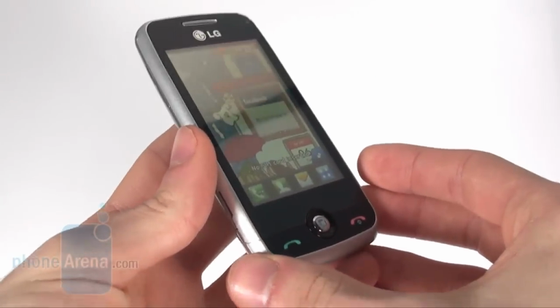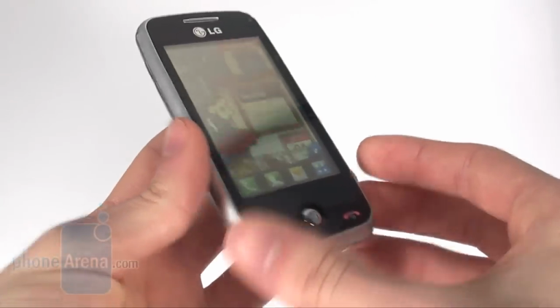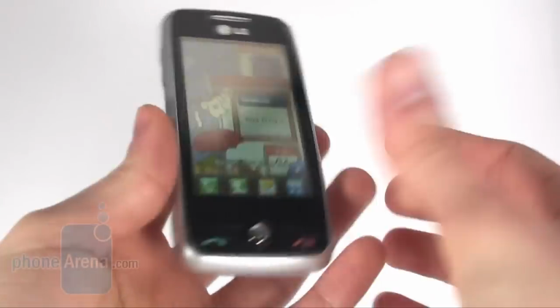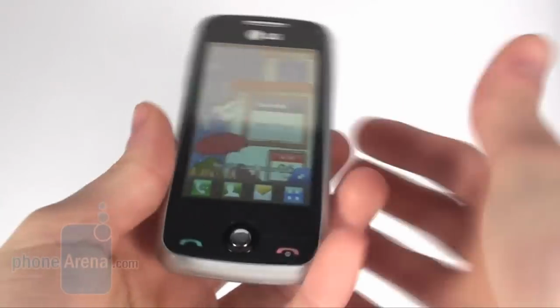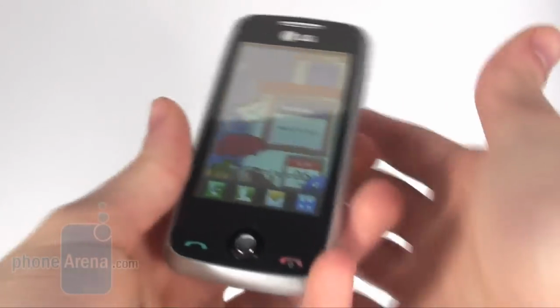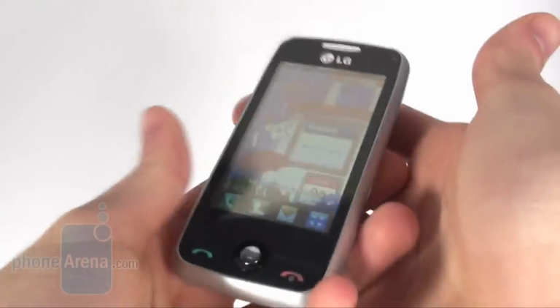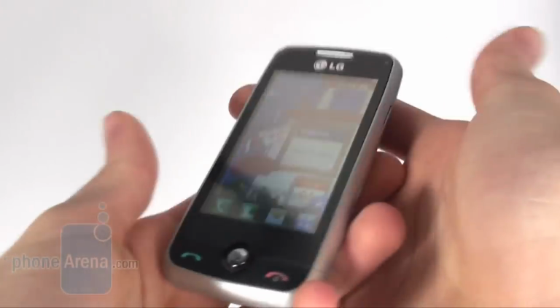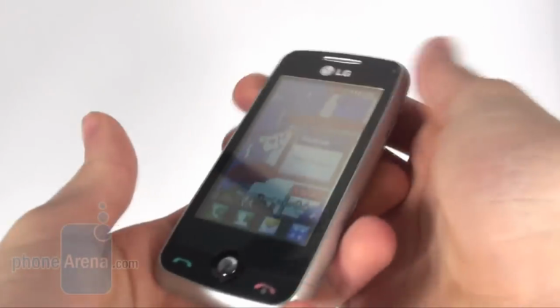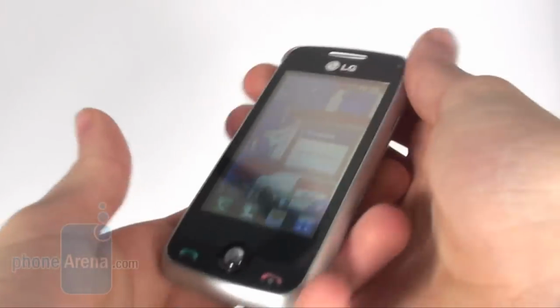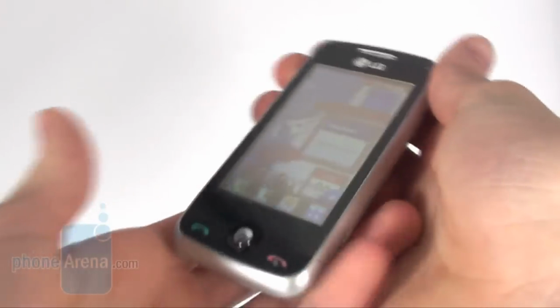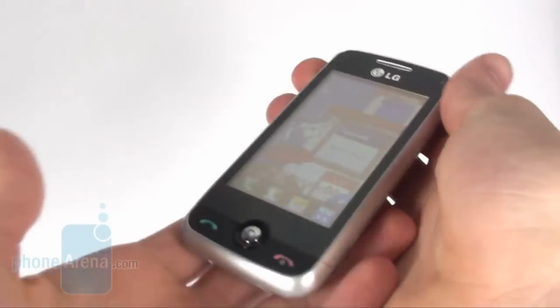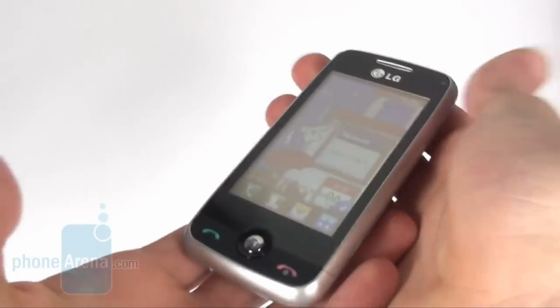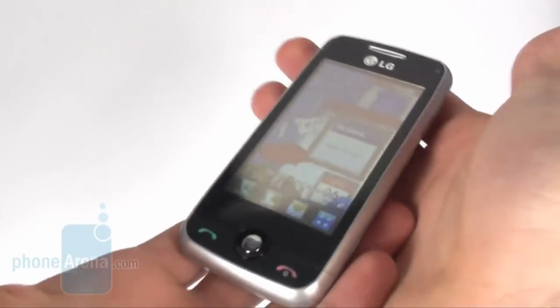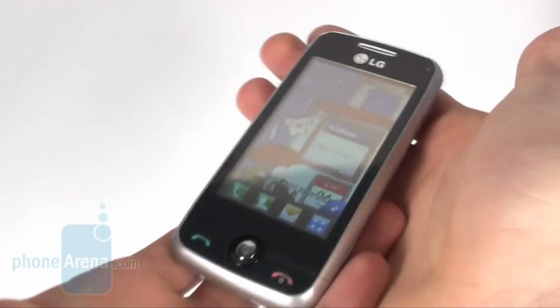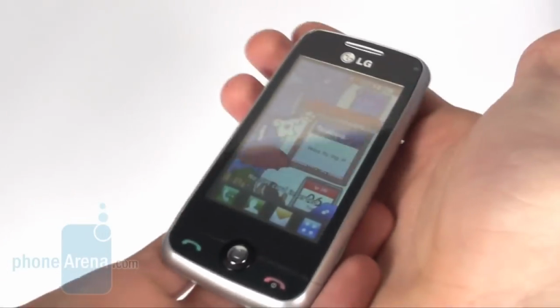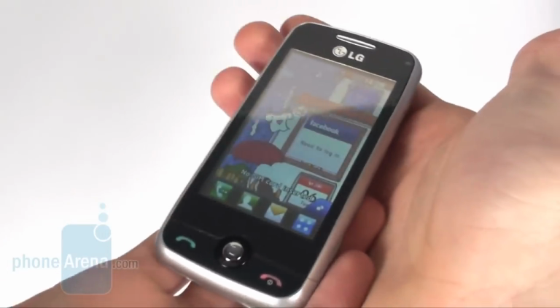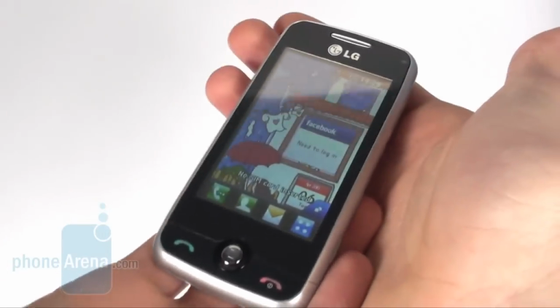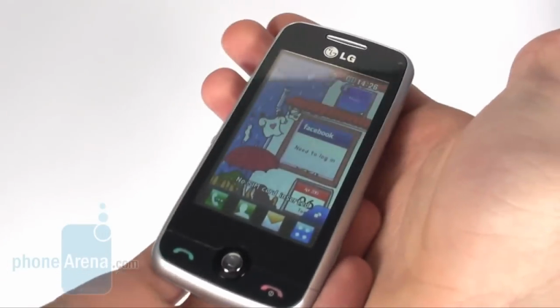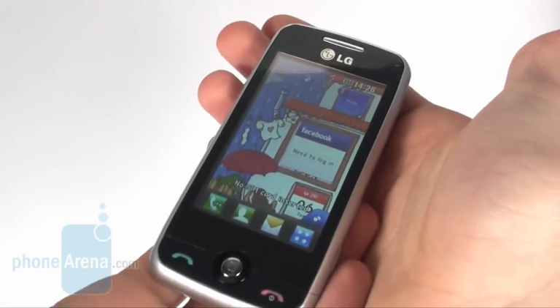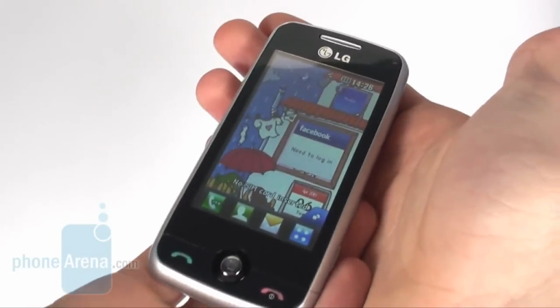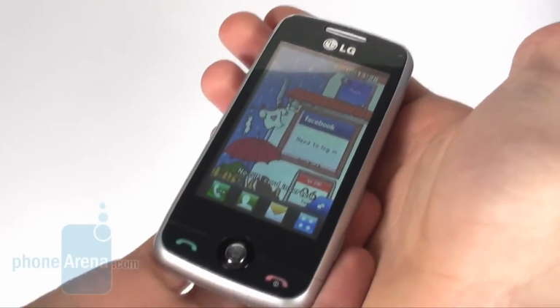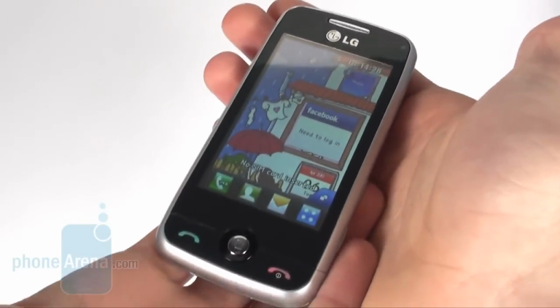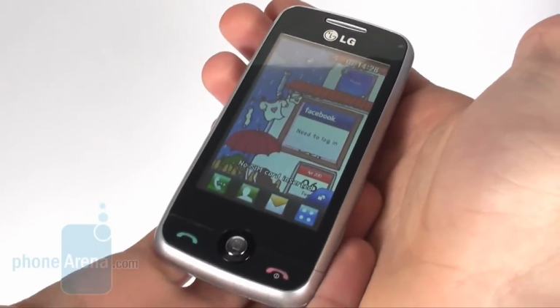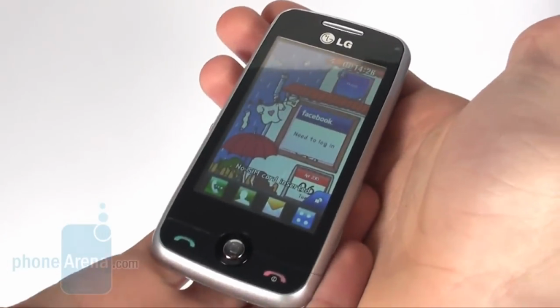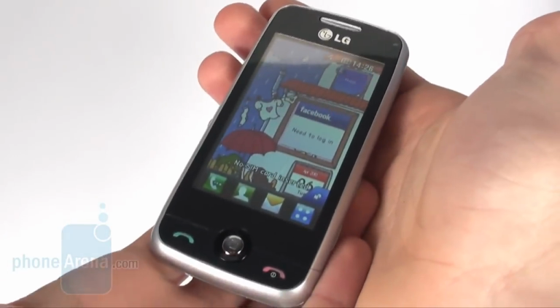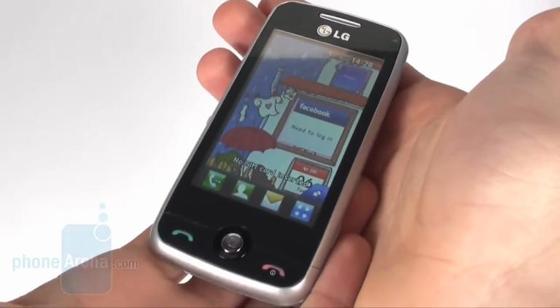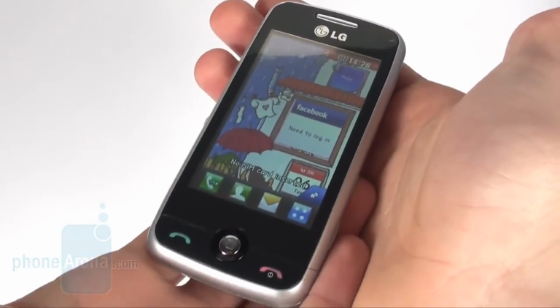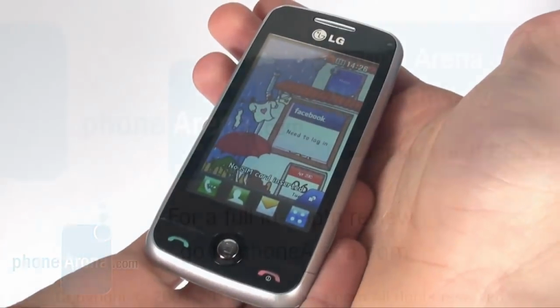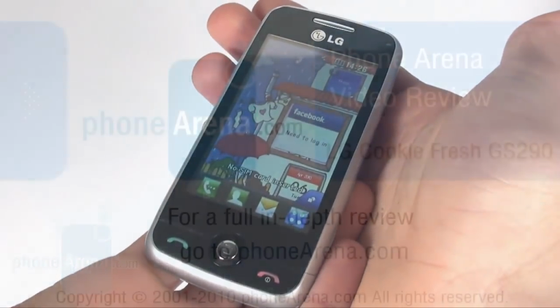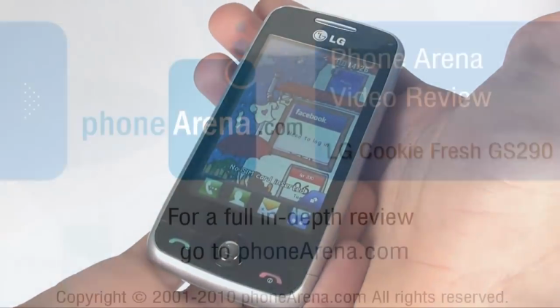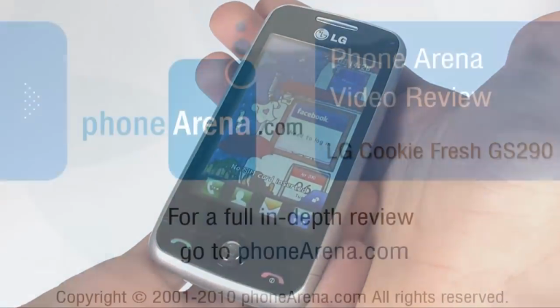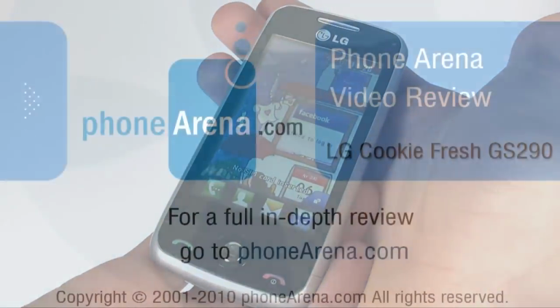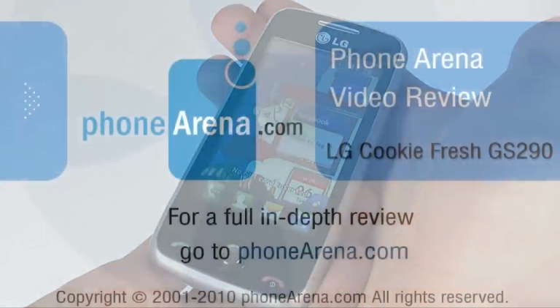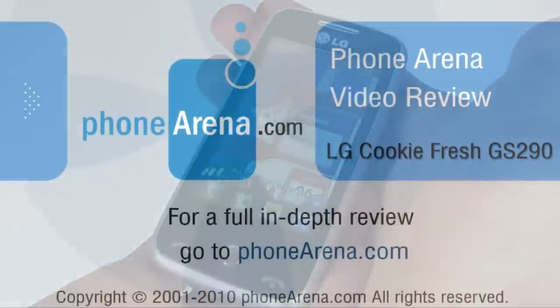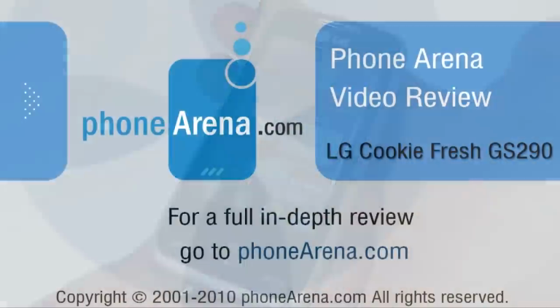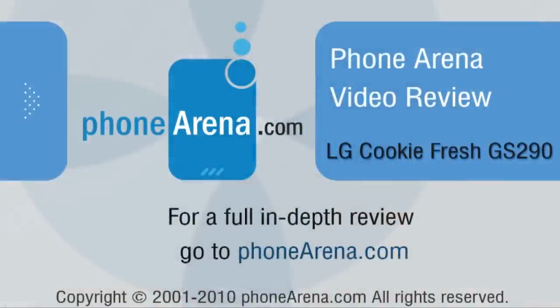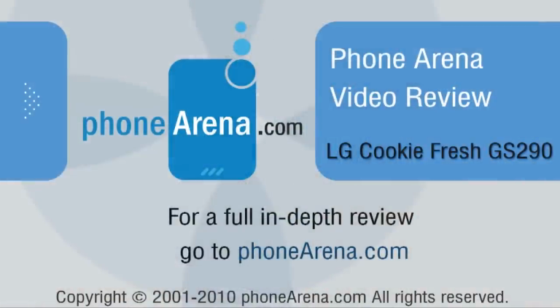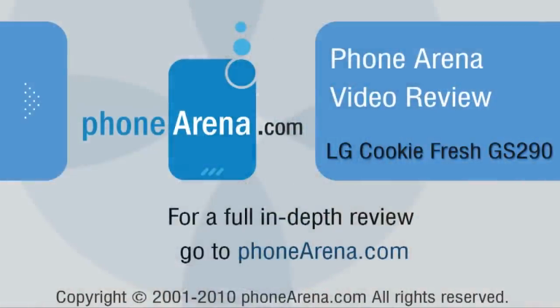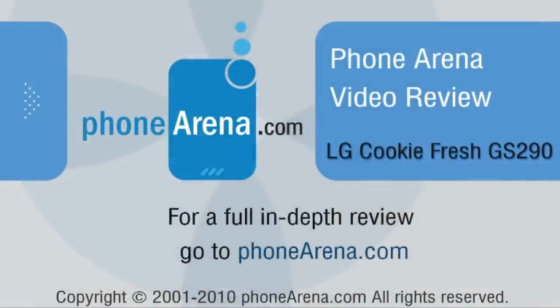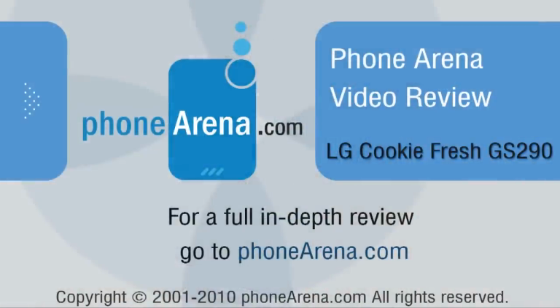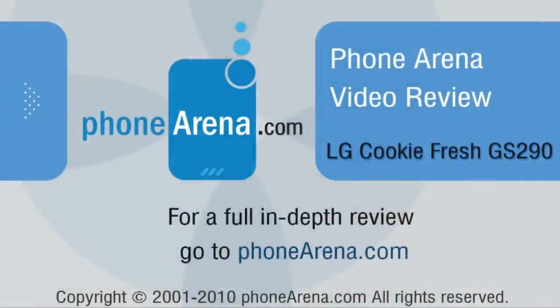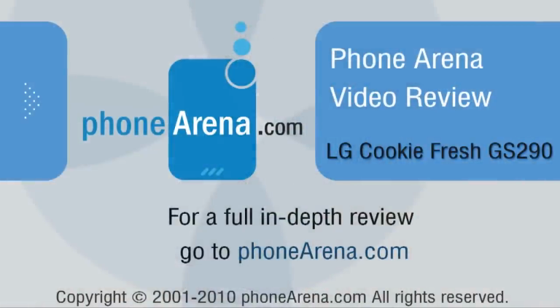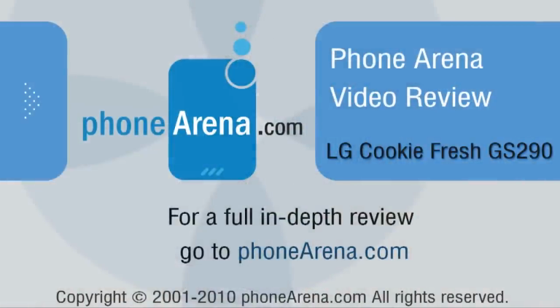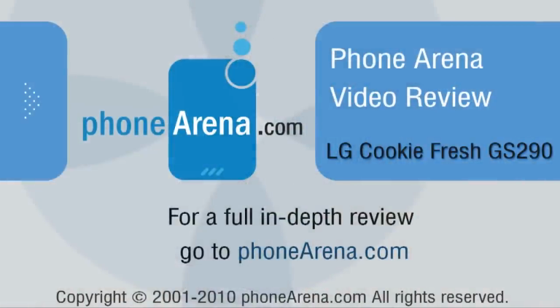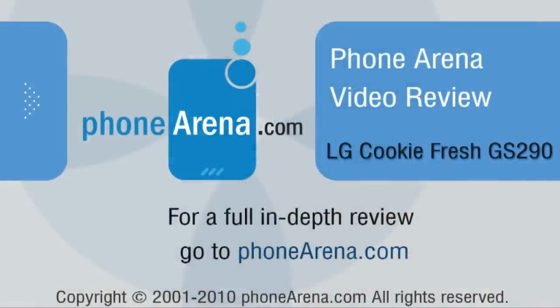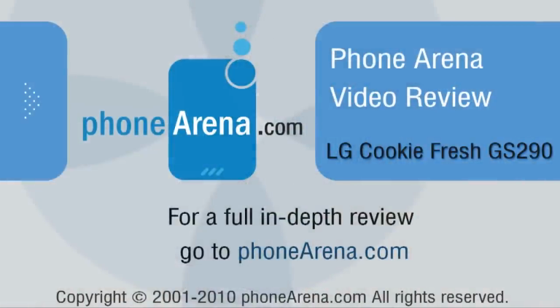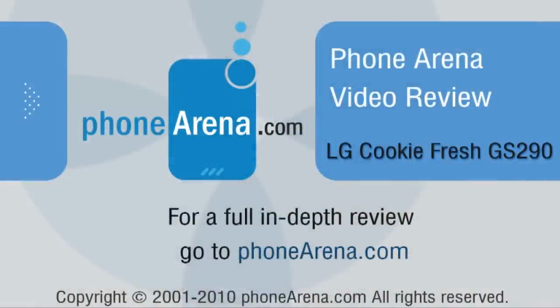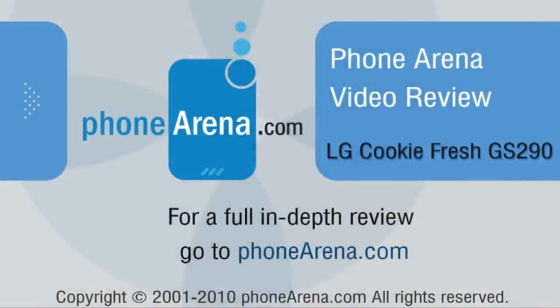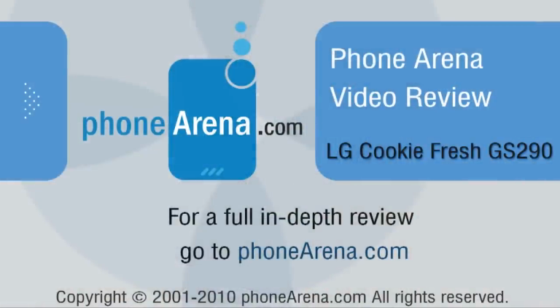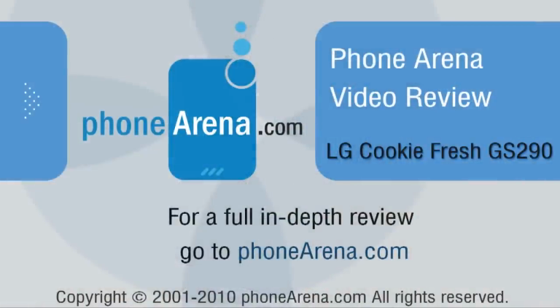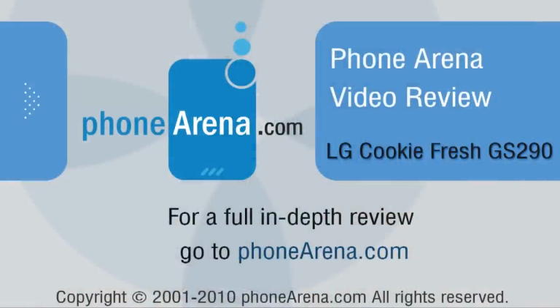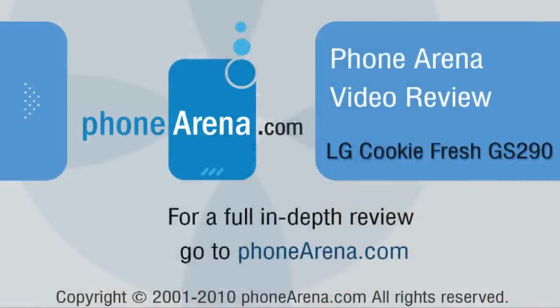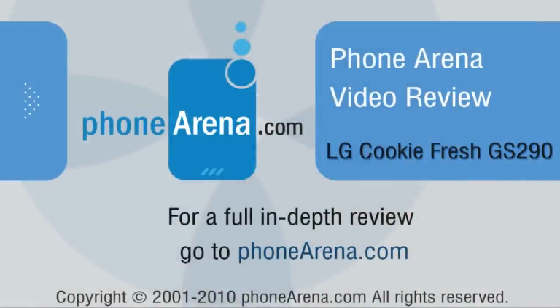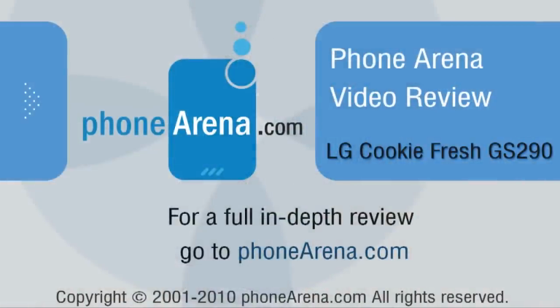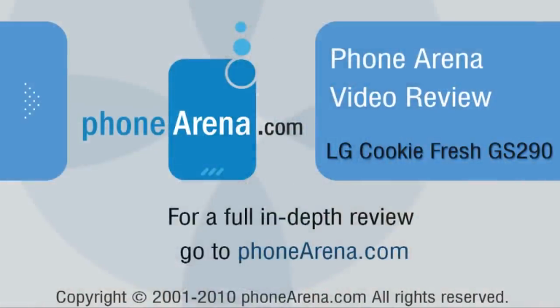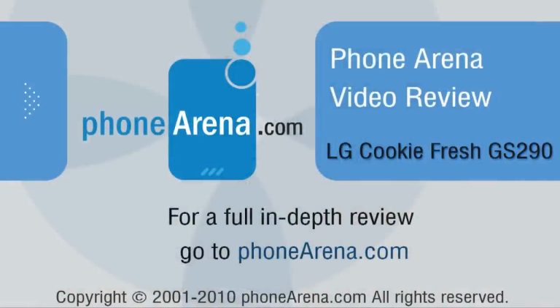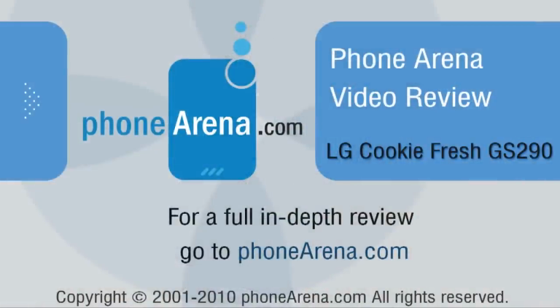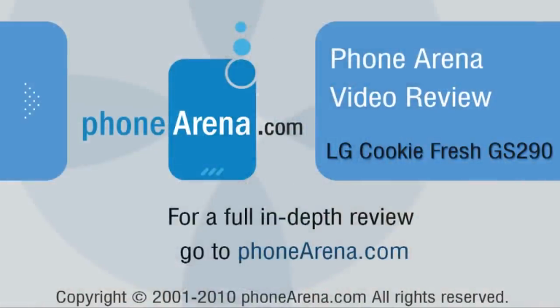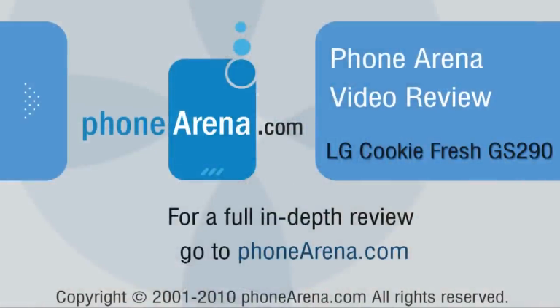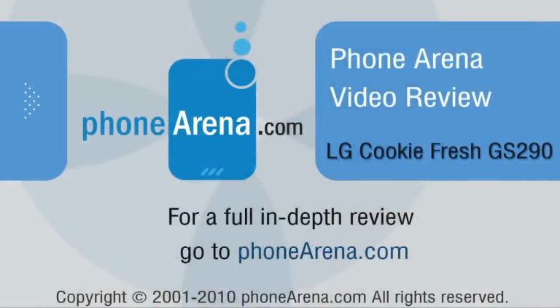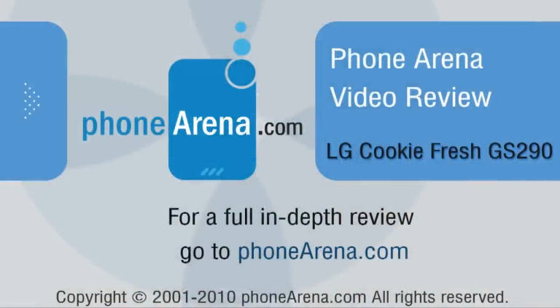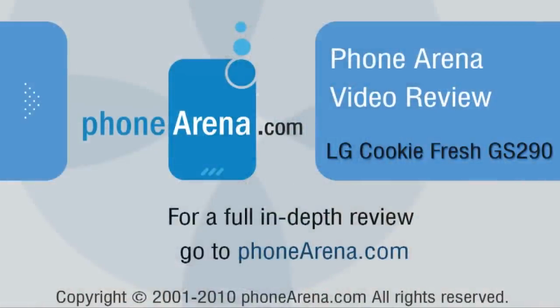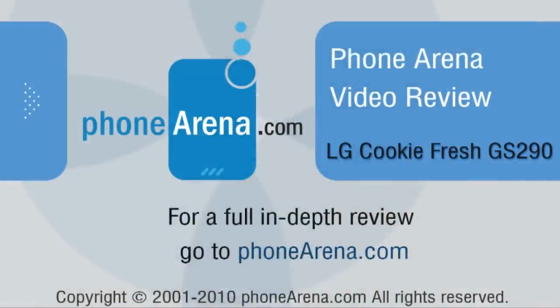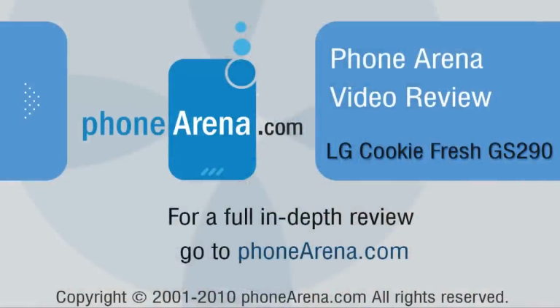For more information about the LG CookieFresh and many other phones, you can visit us at phonearena.com.